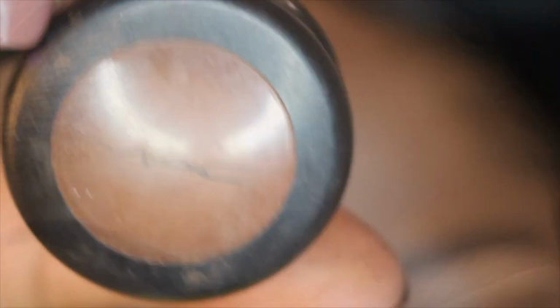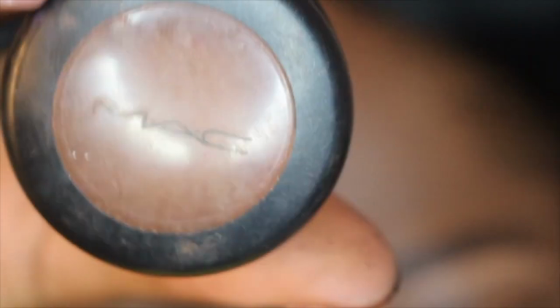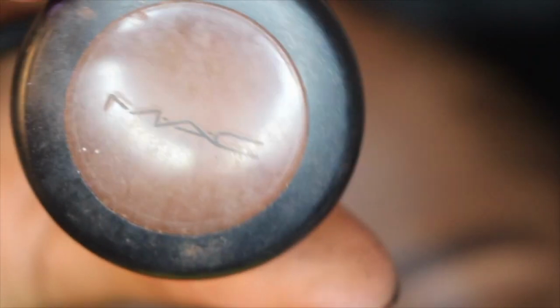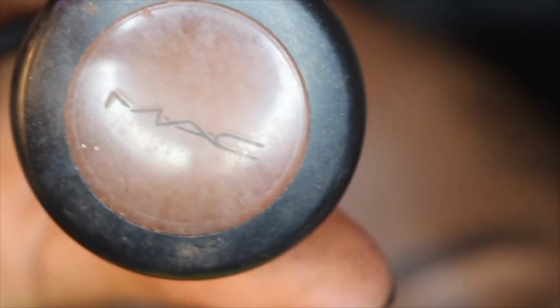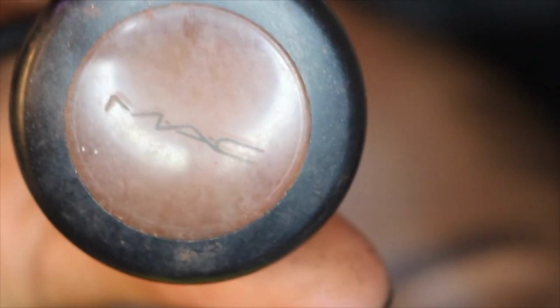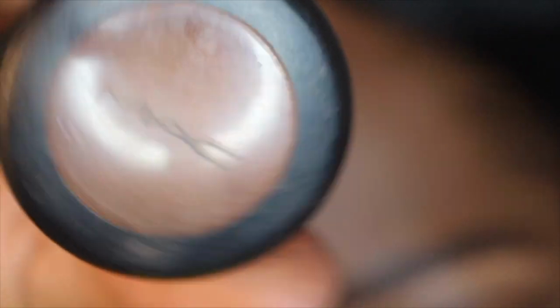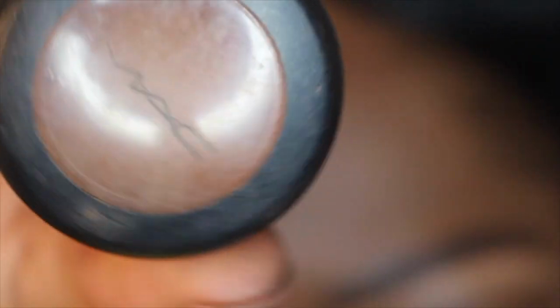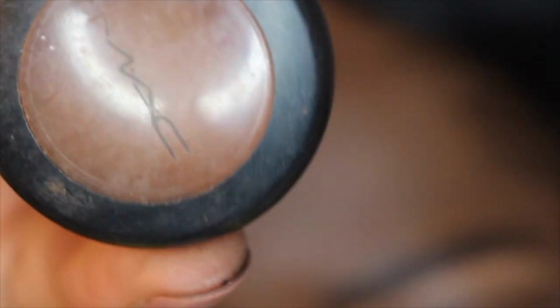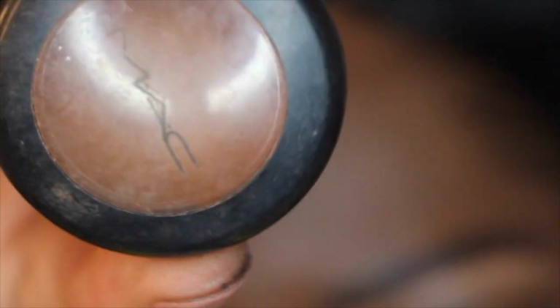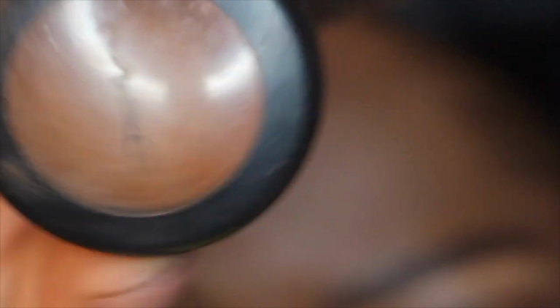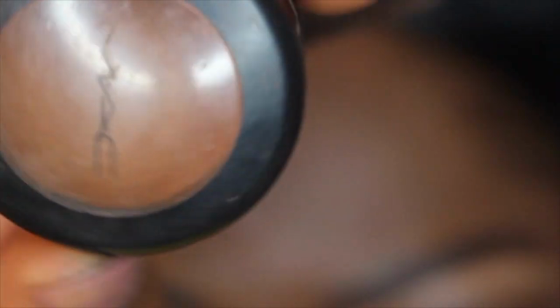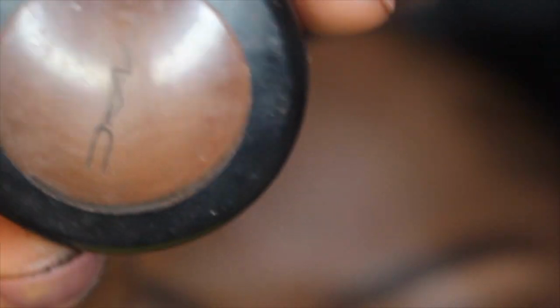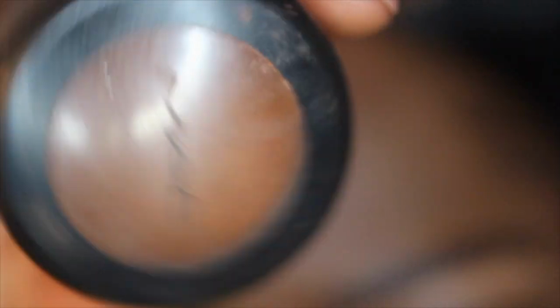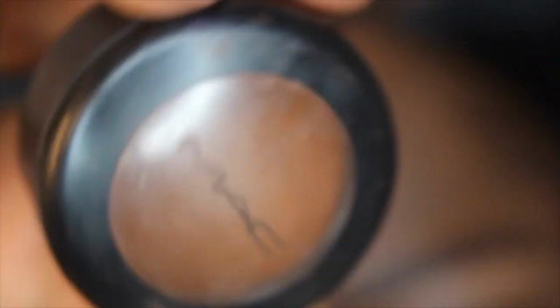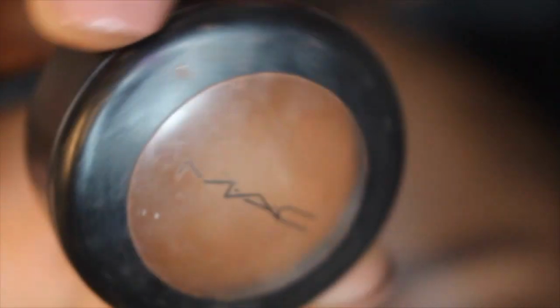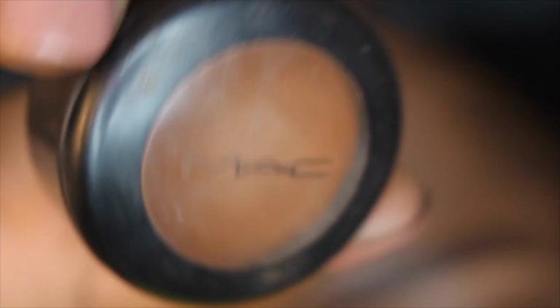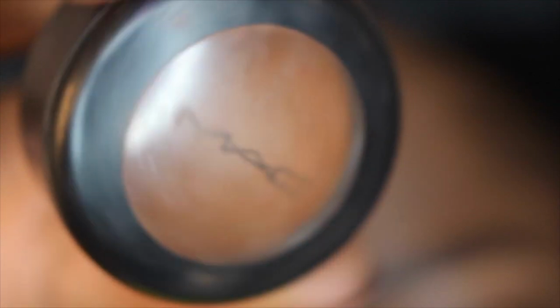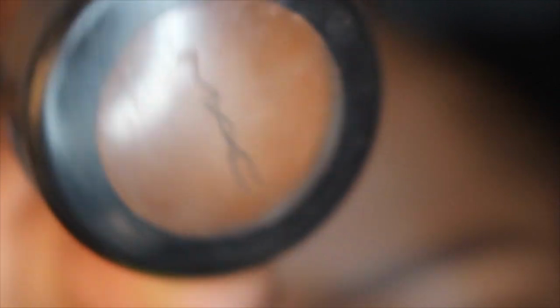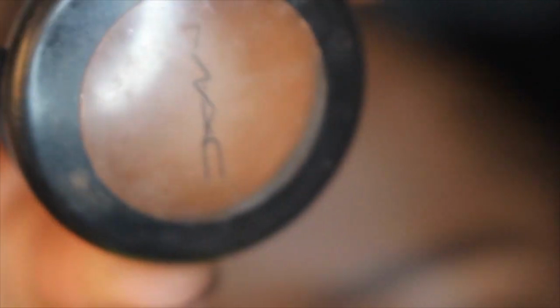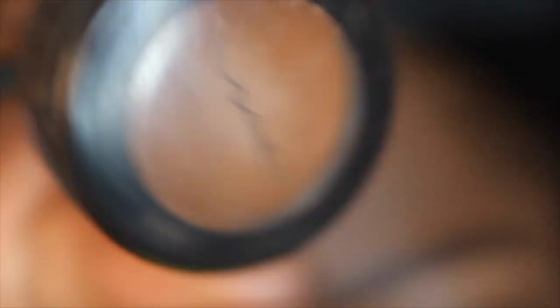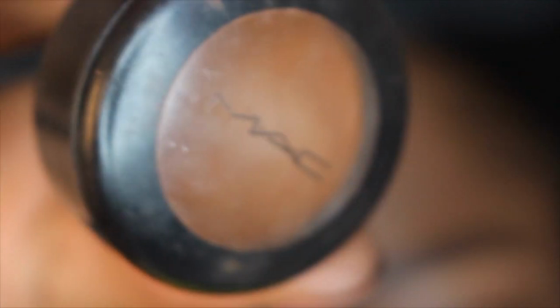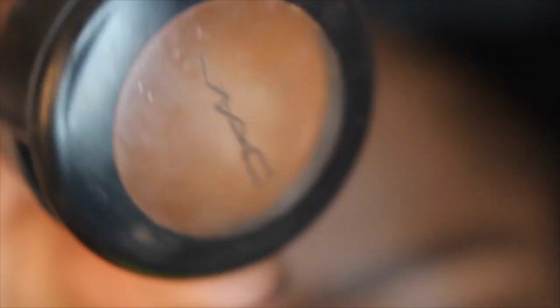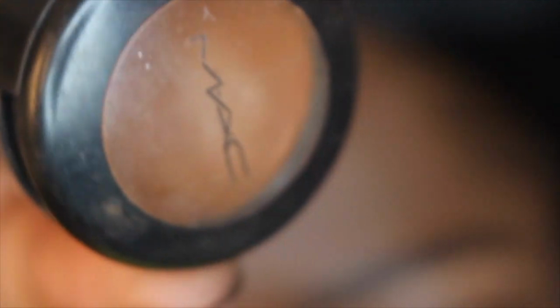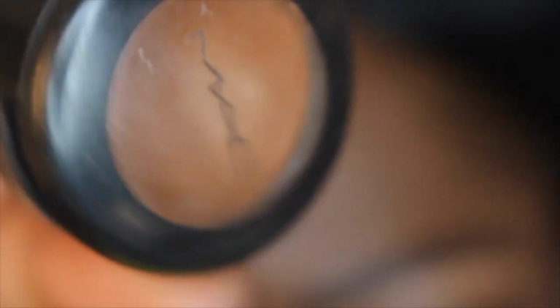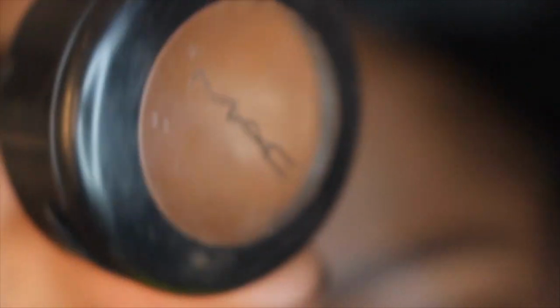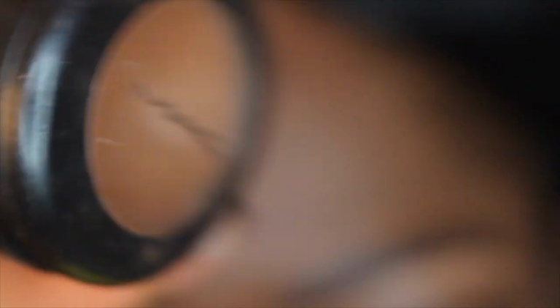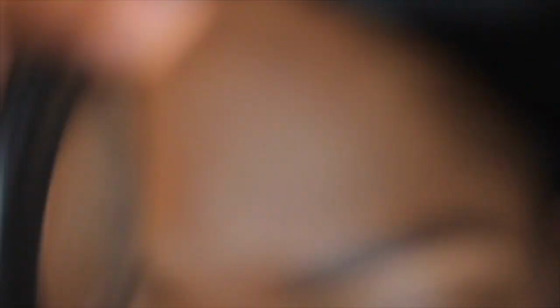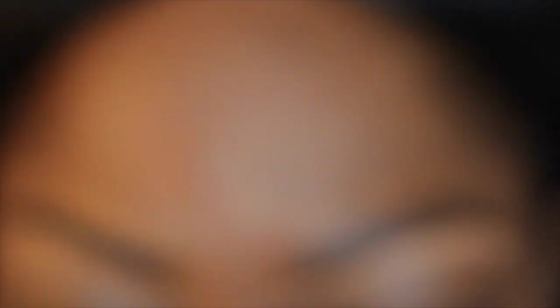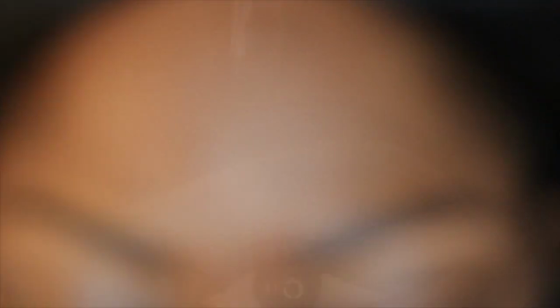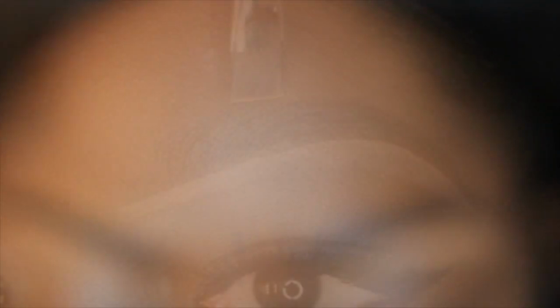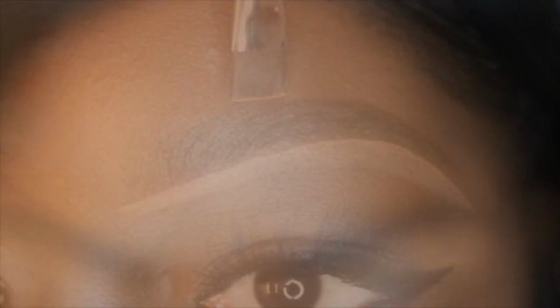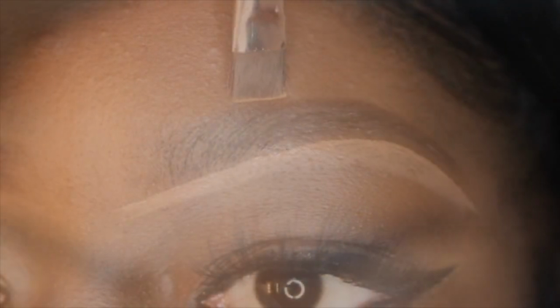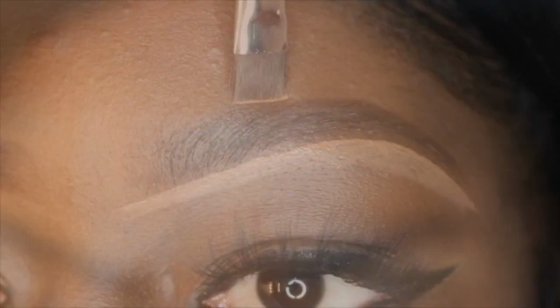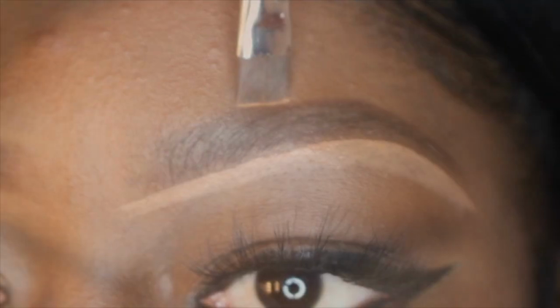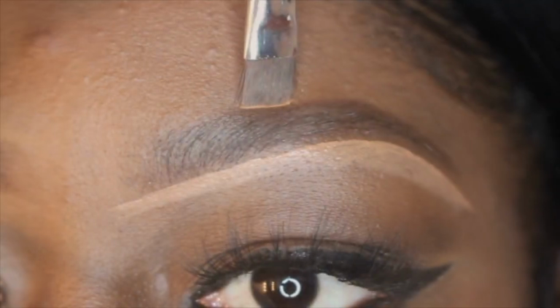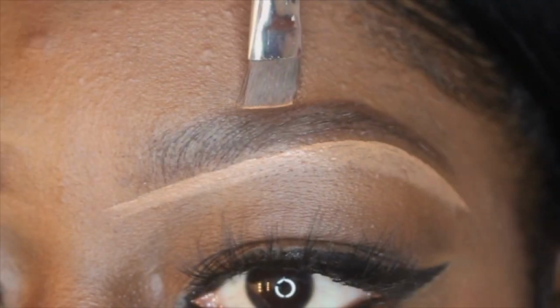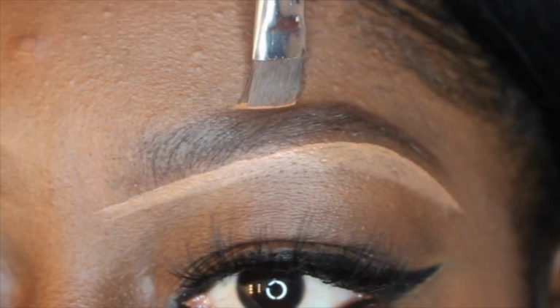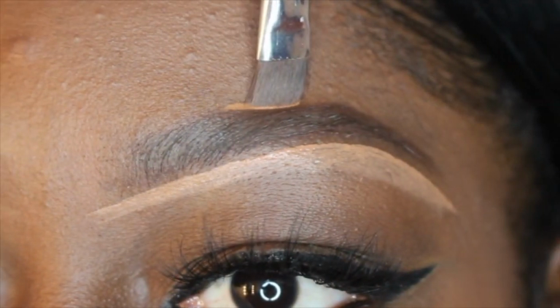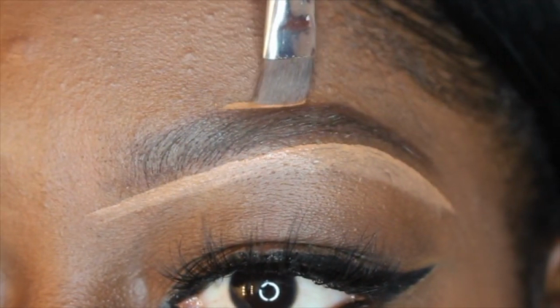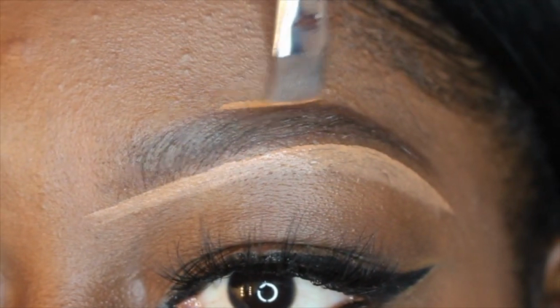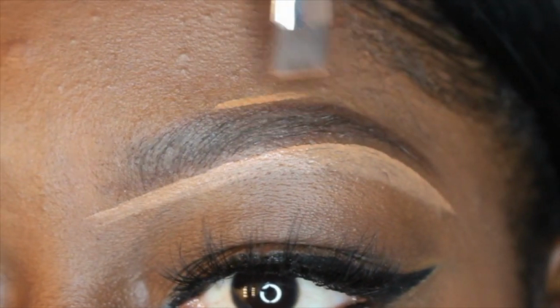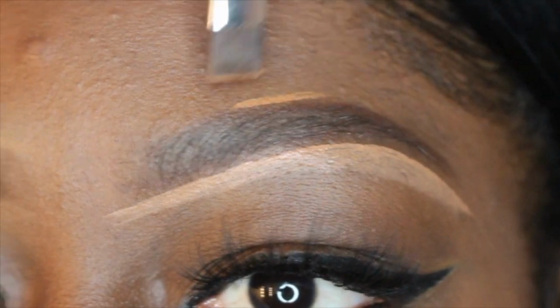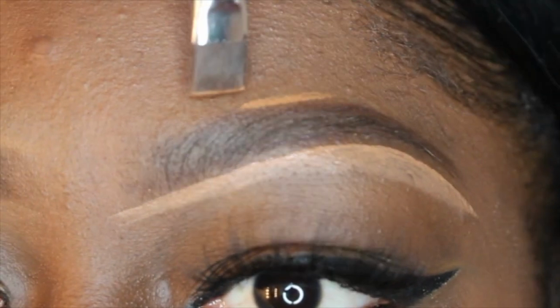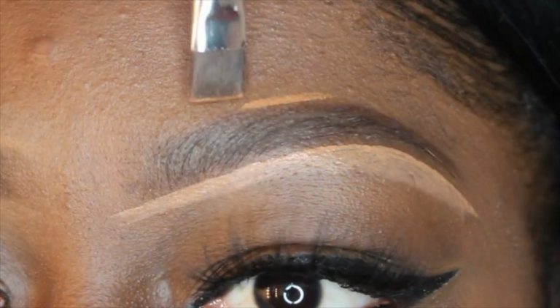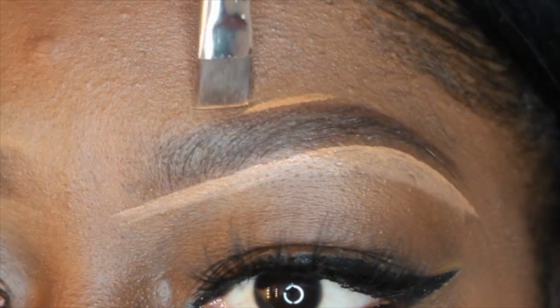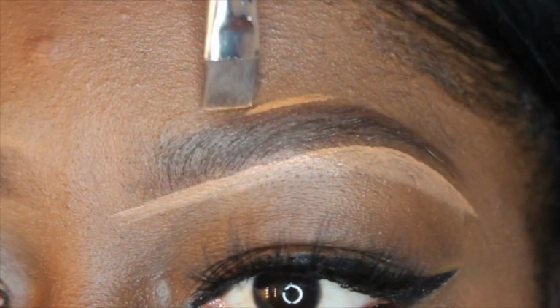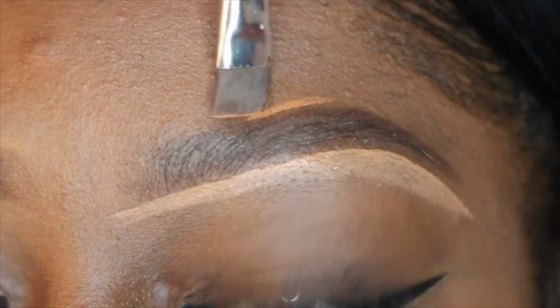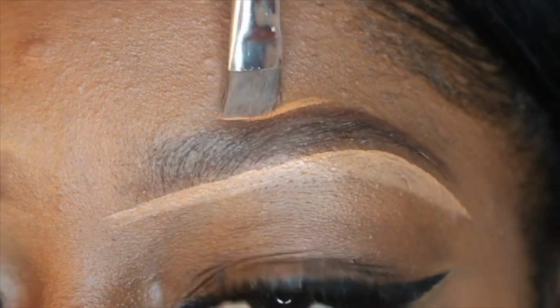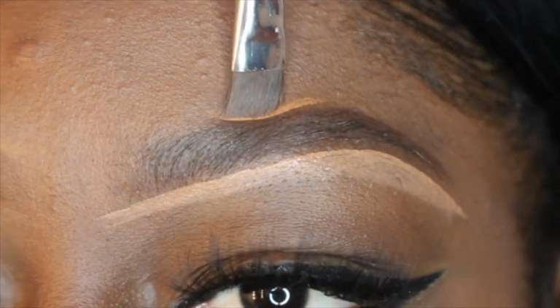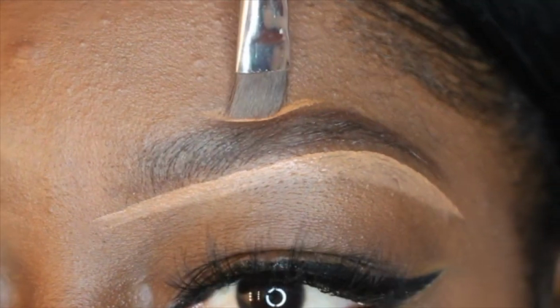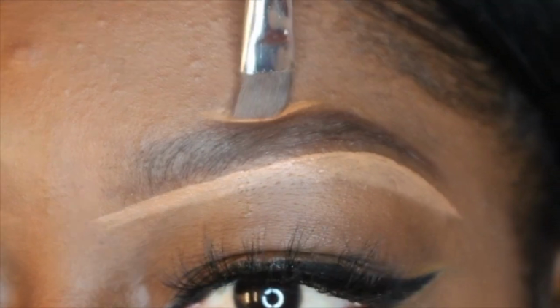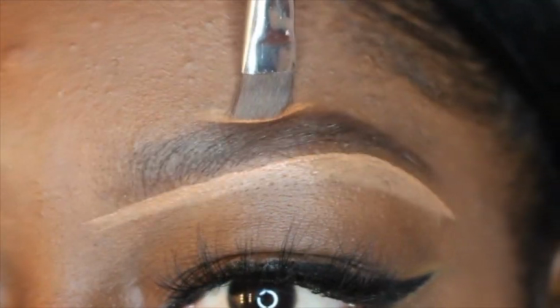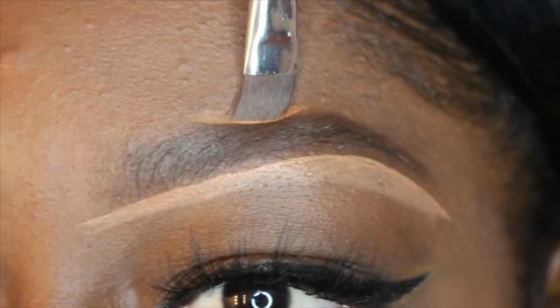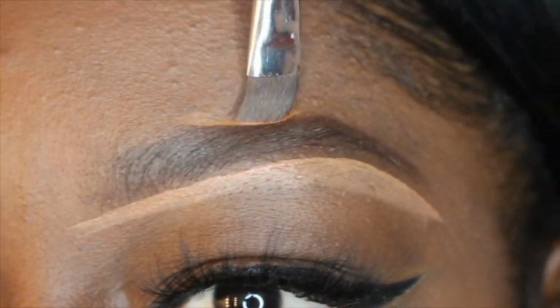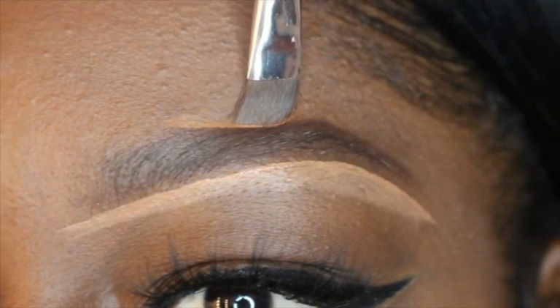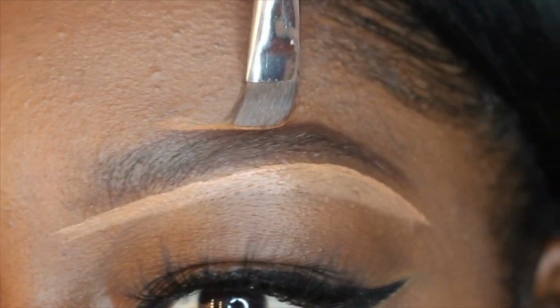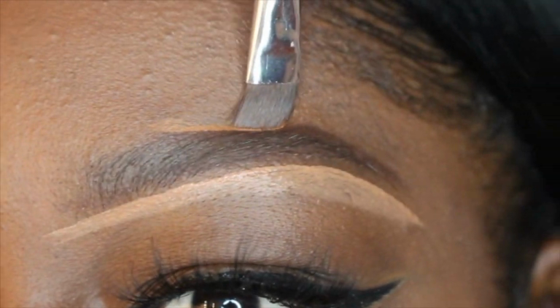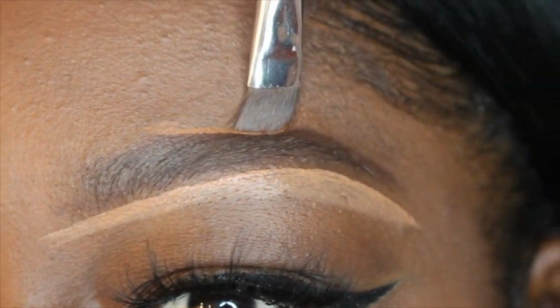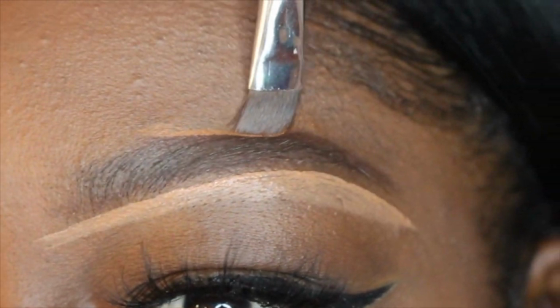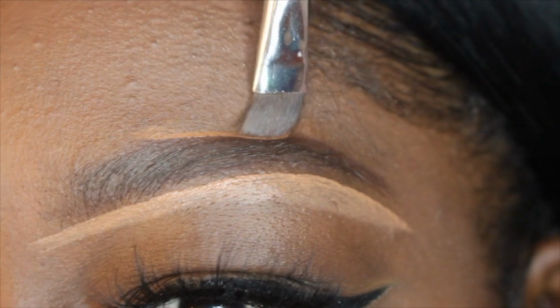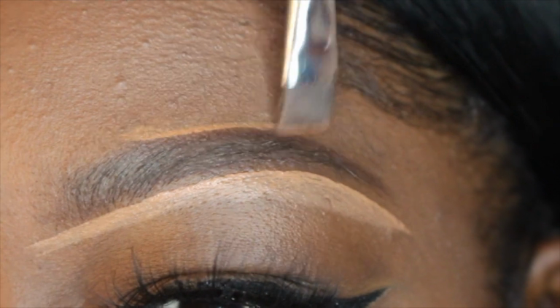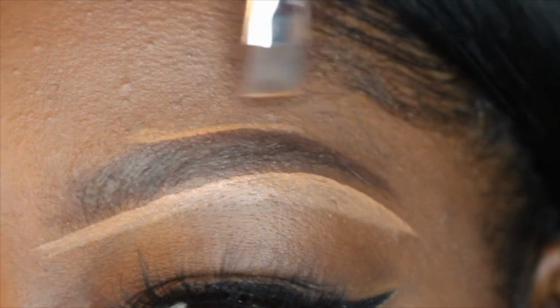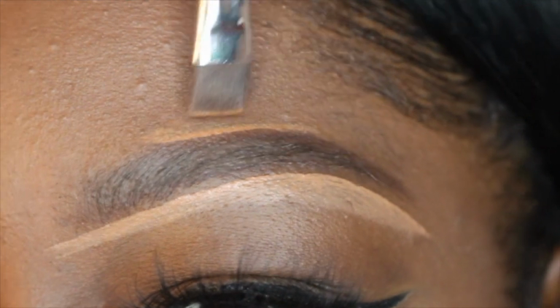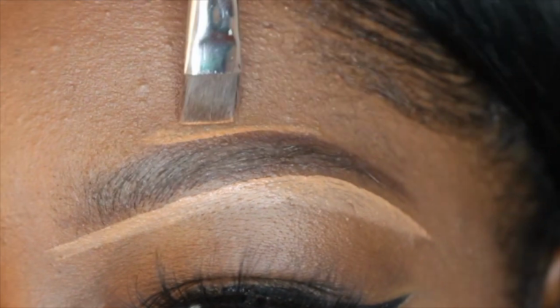For the top of your brow you just want to use a concealer that matches your skin a little more. This will make it much easier when it's time to blend.